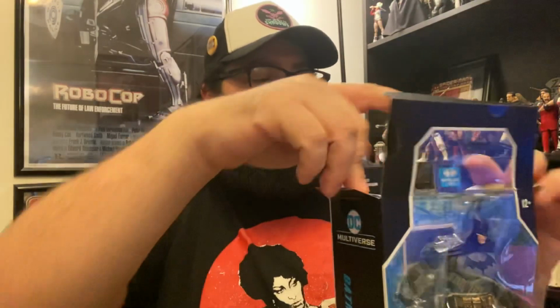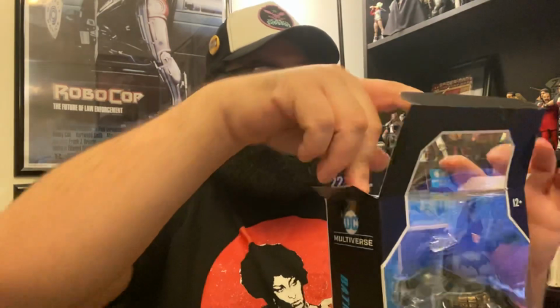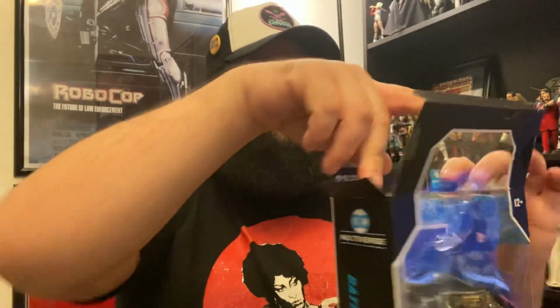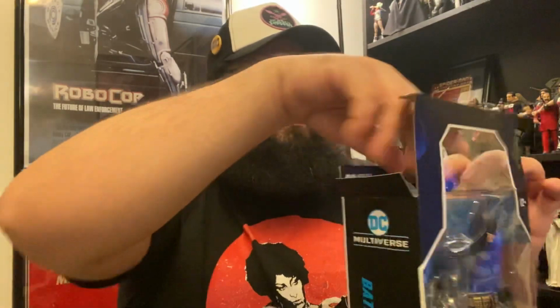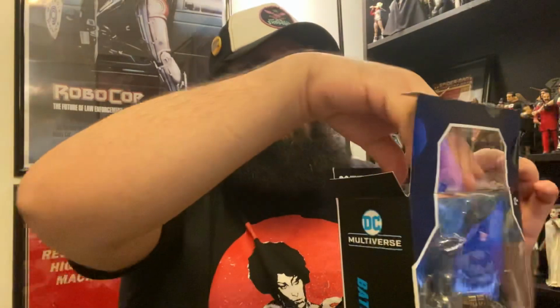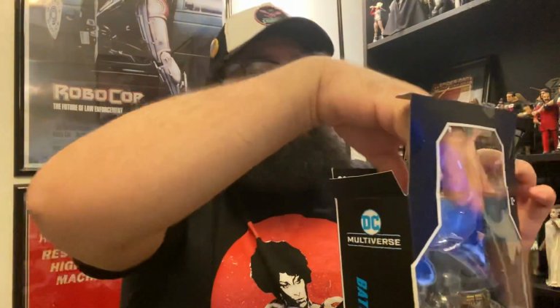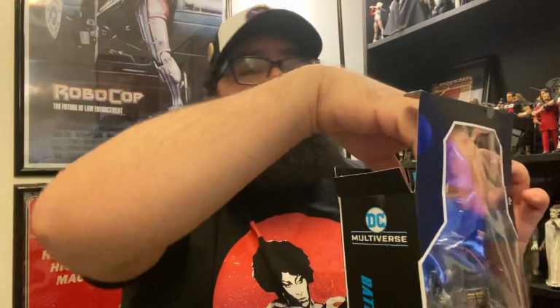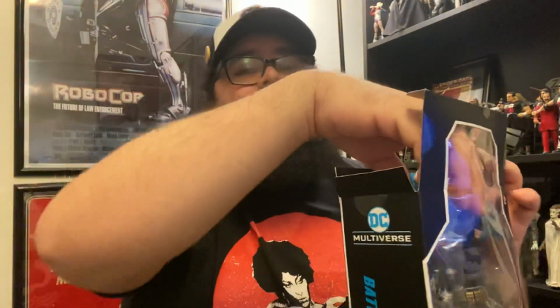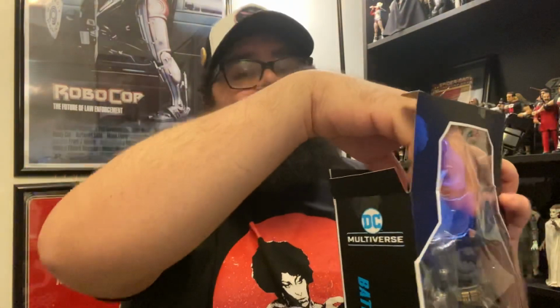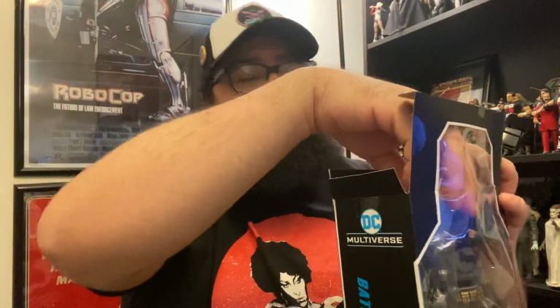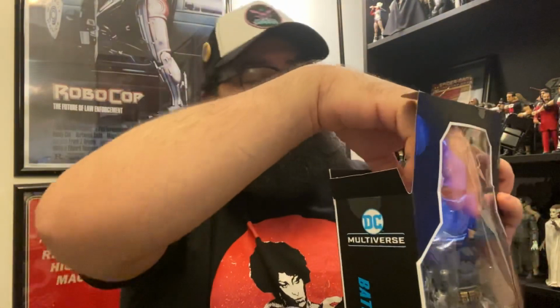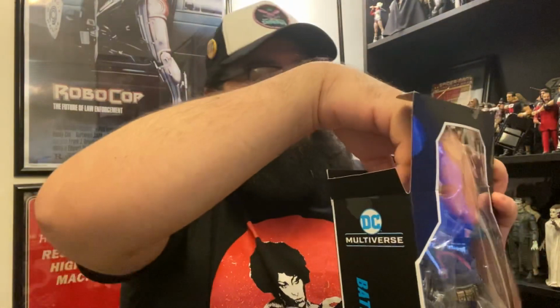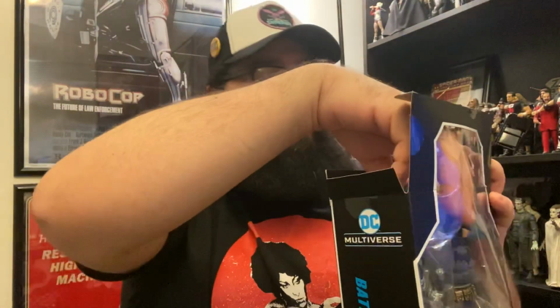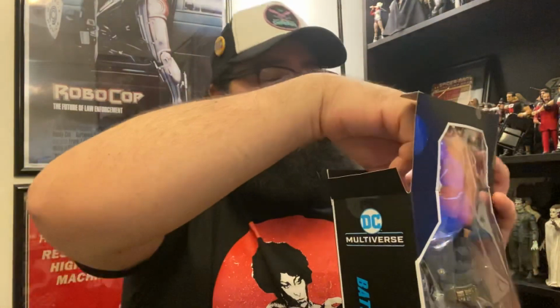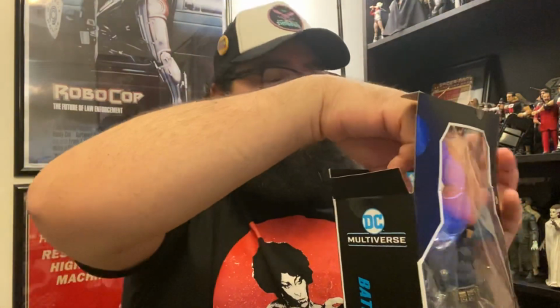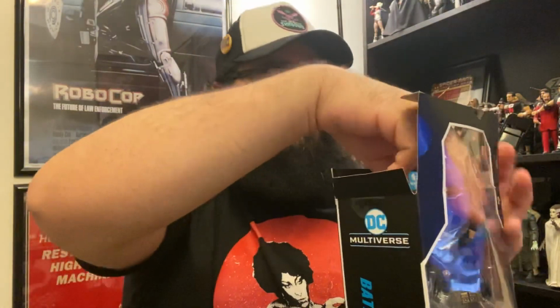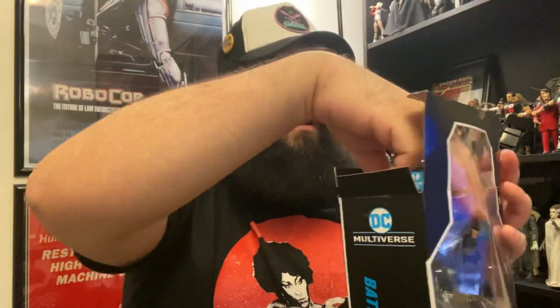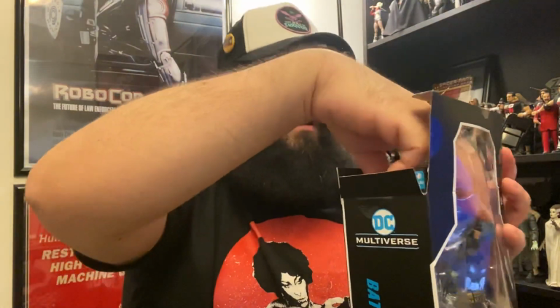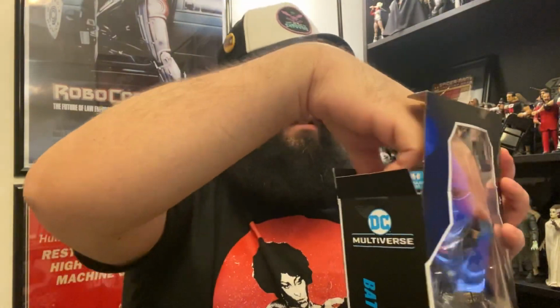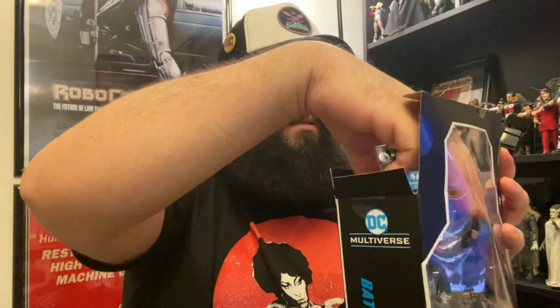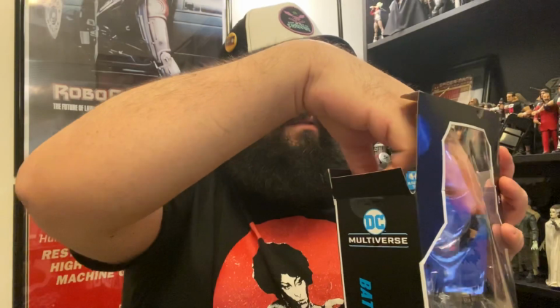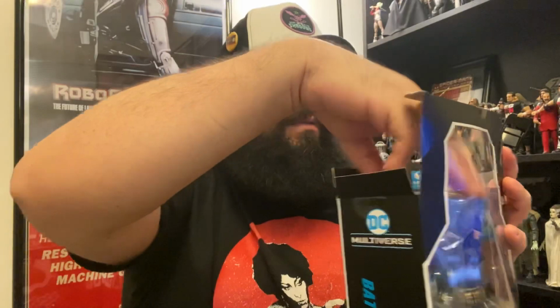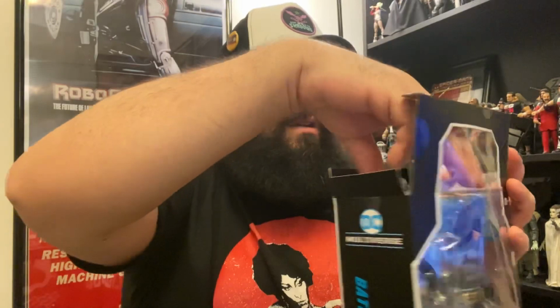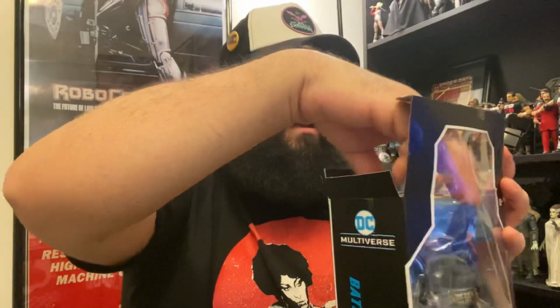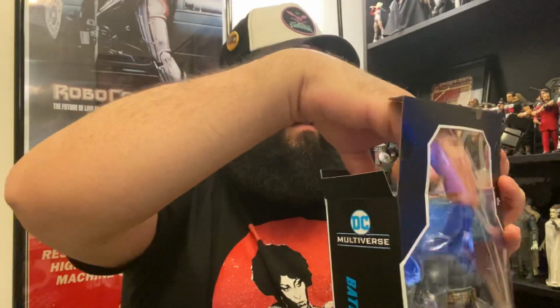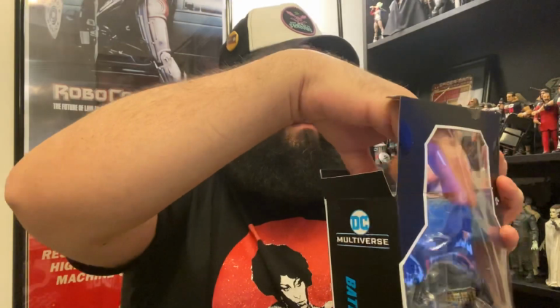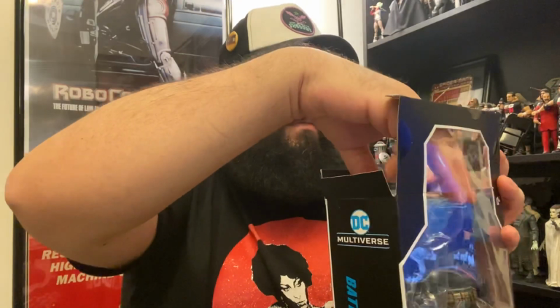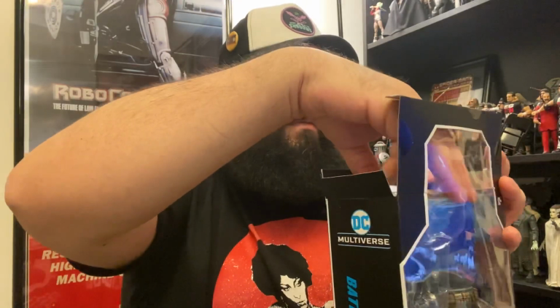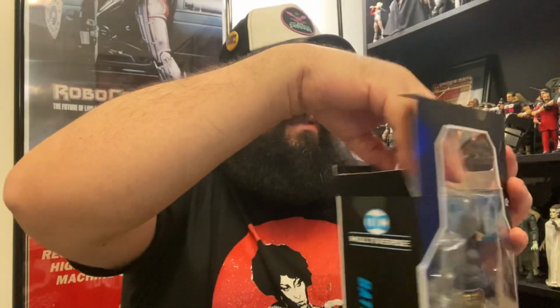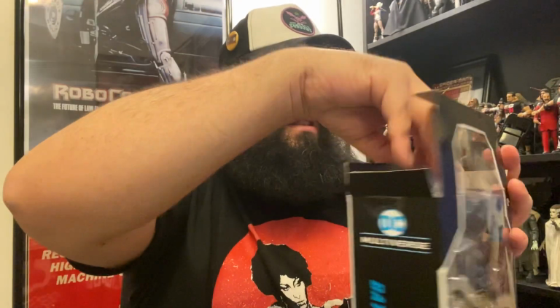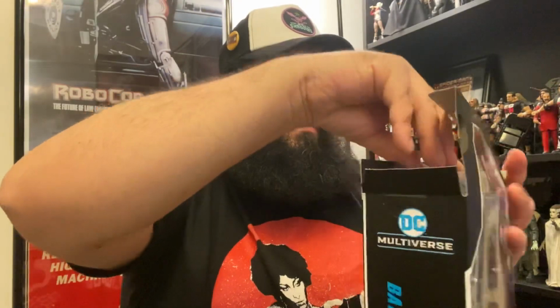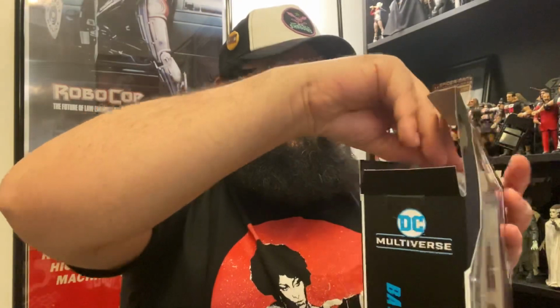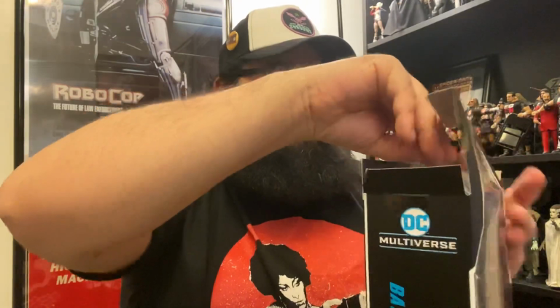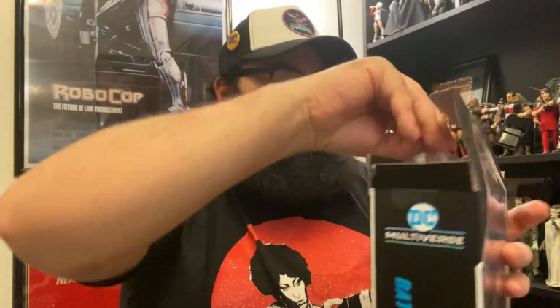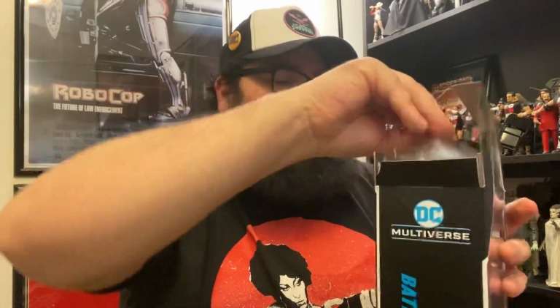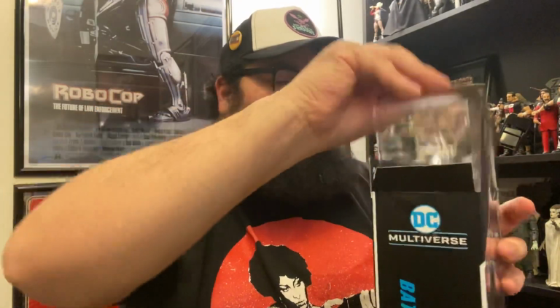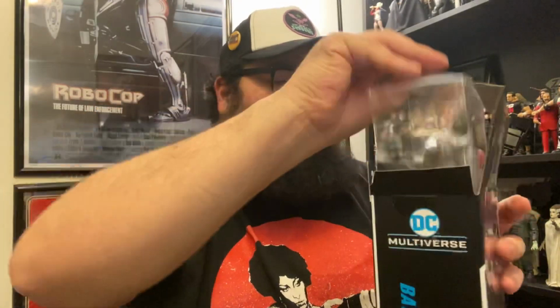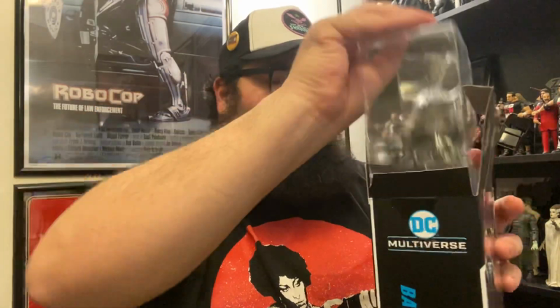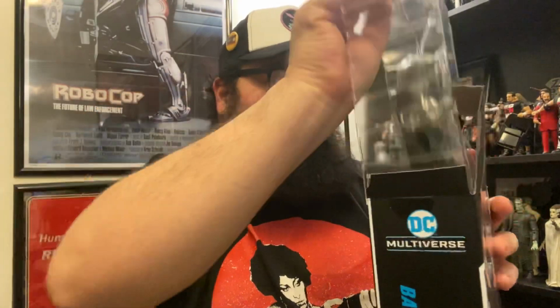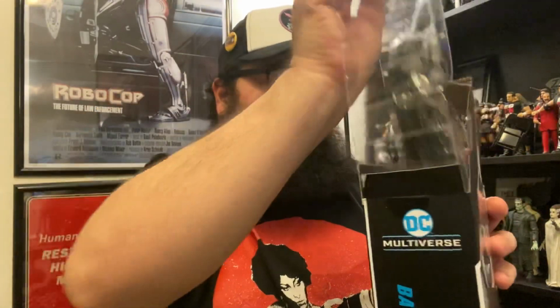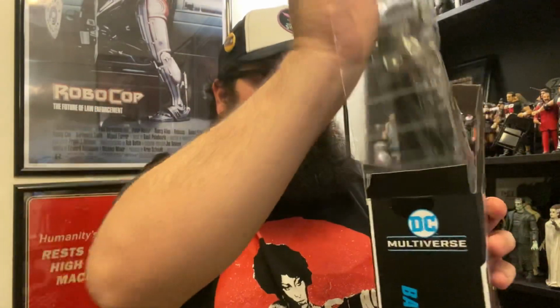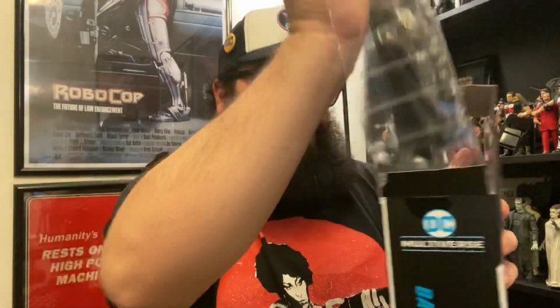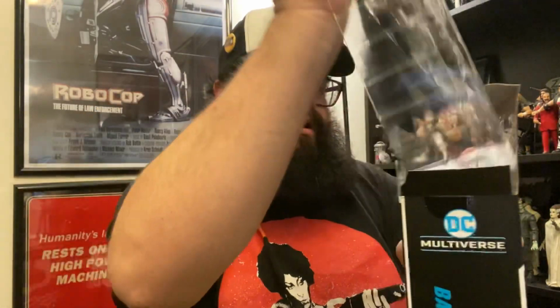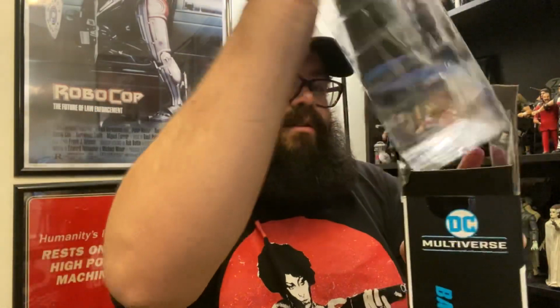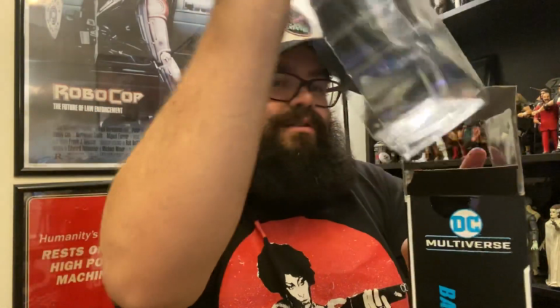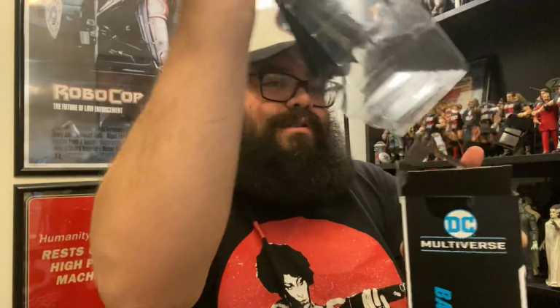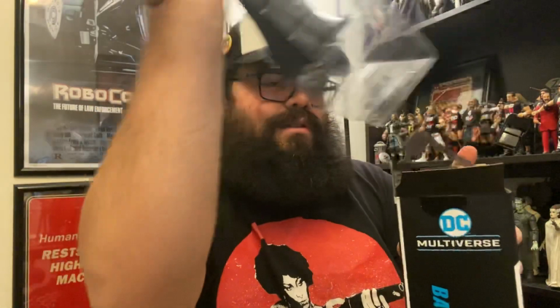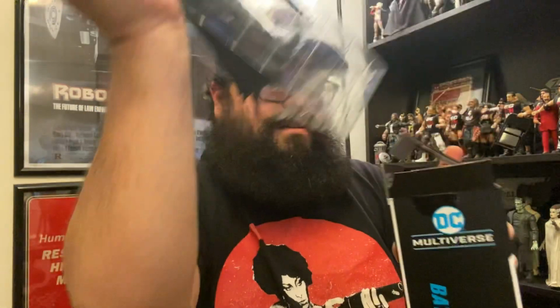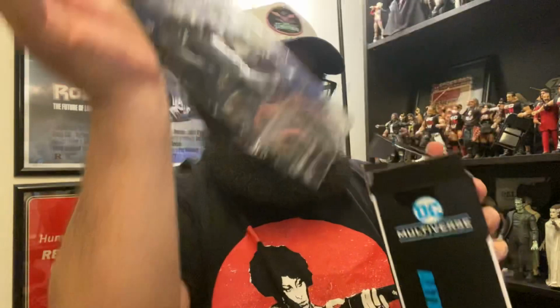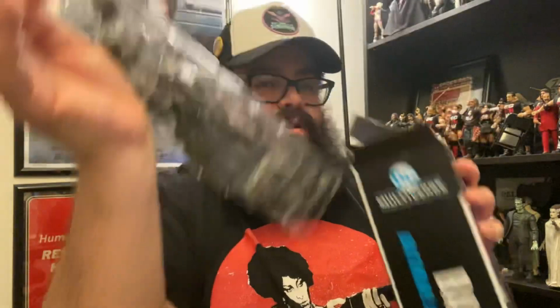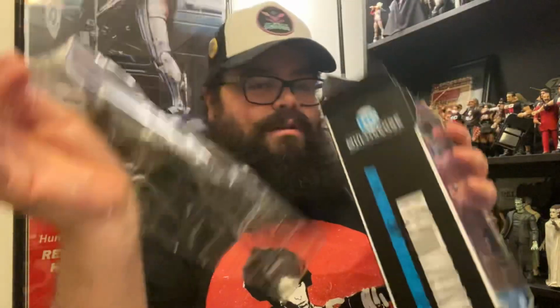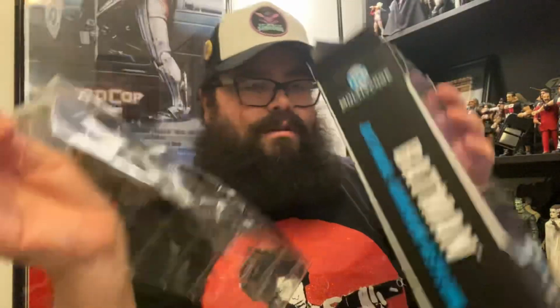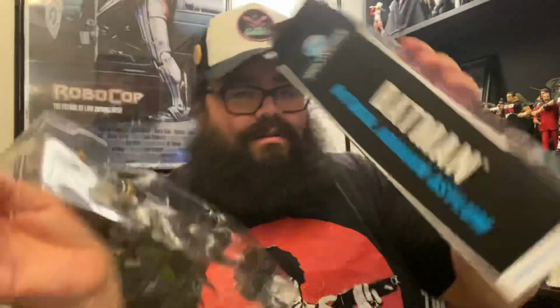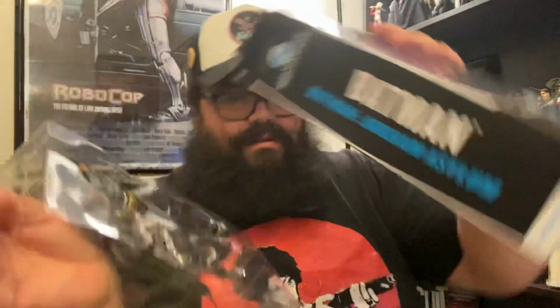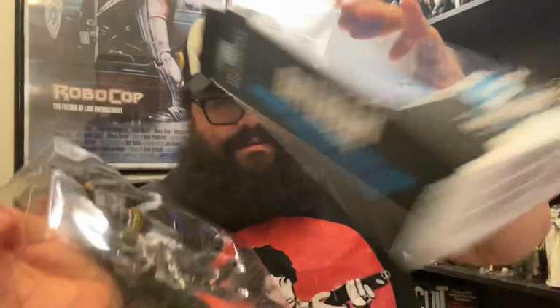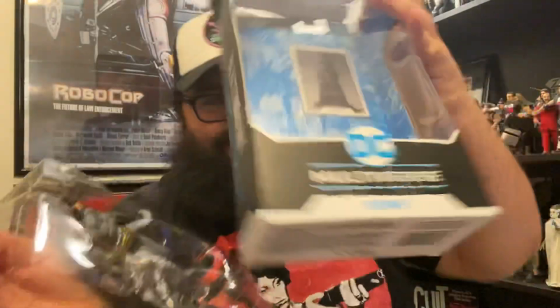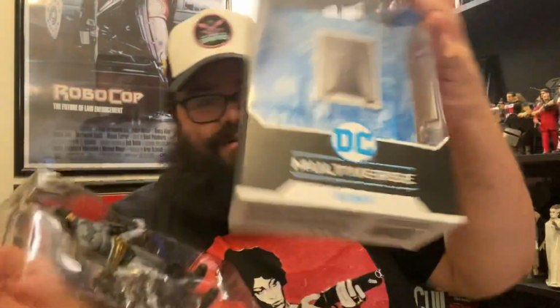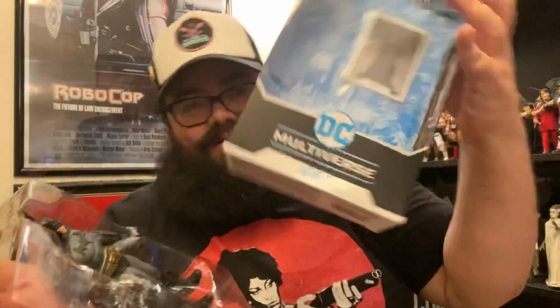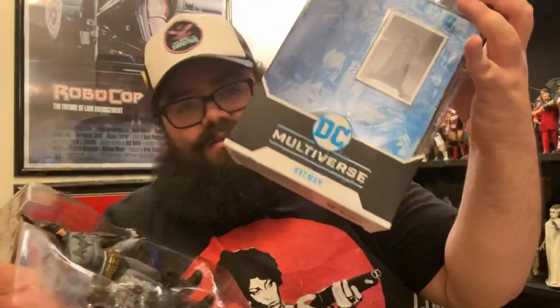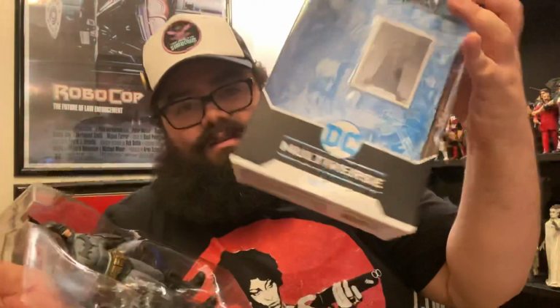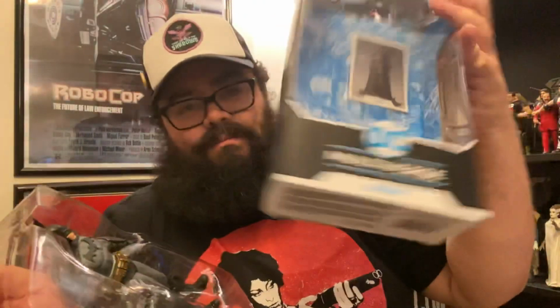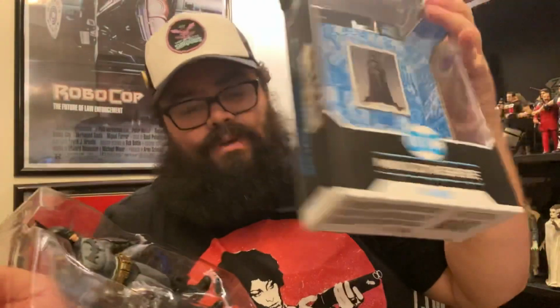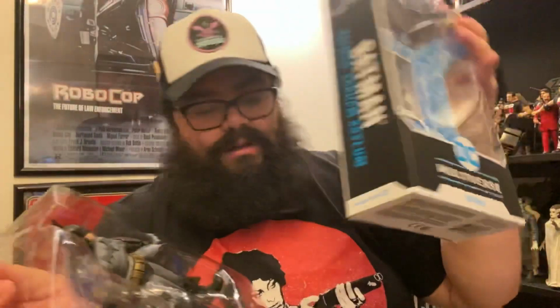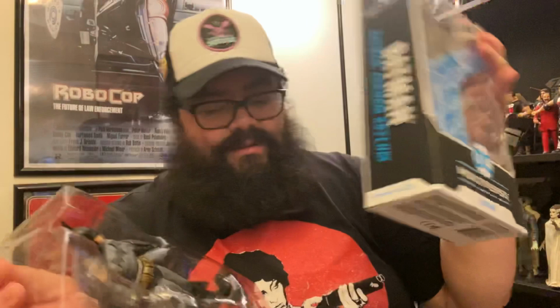I already used the mighty X-Acto to free him and free the tape out of the box — so there's the unboxing.